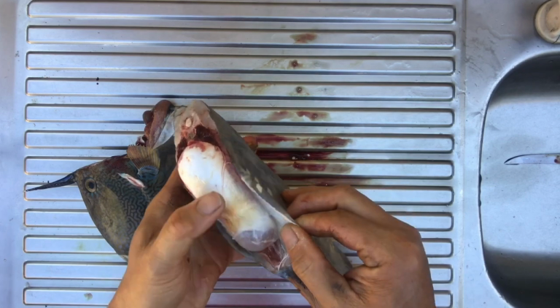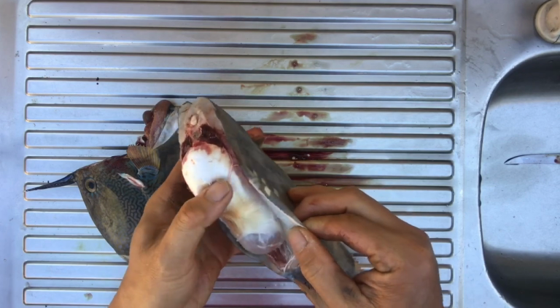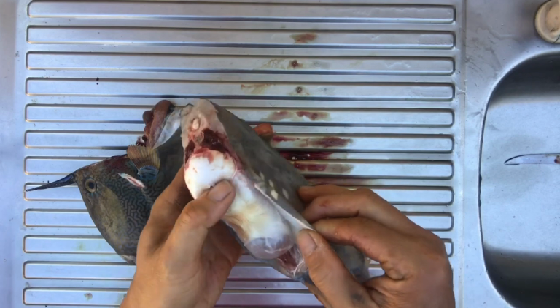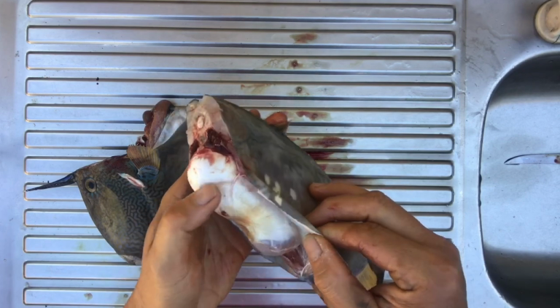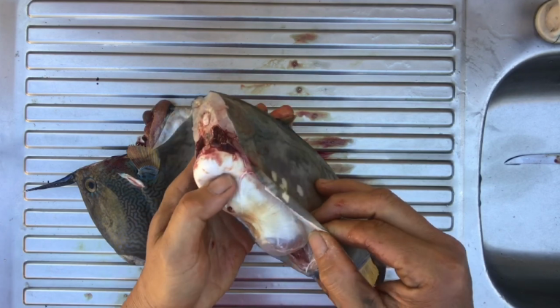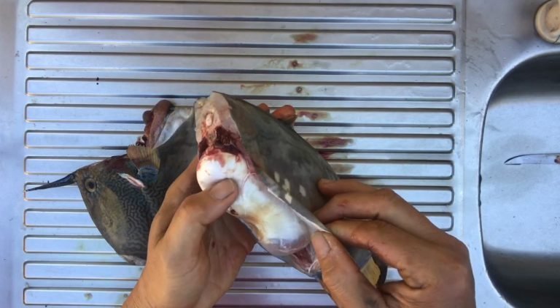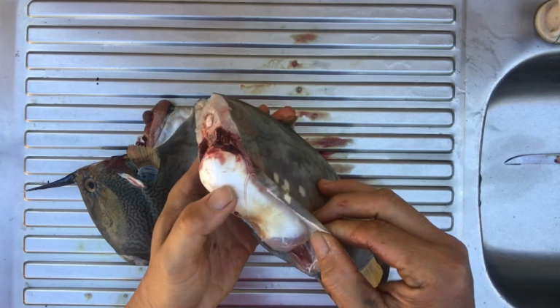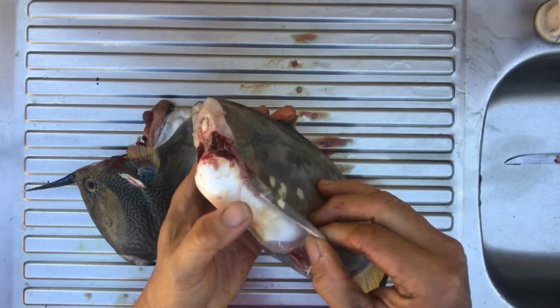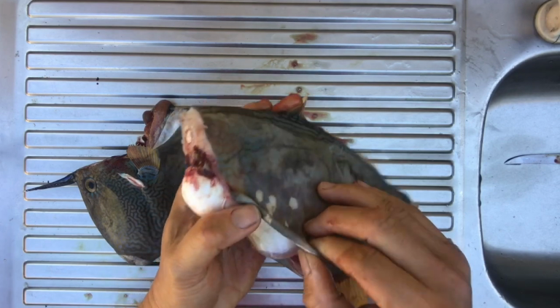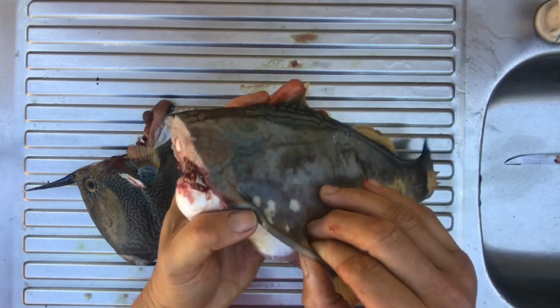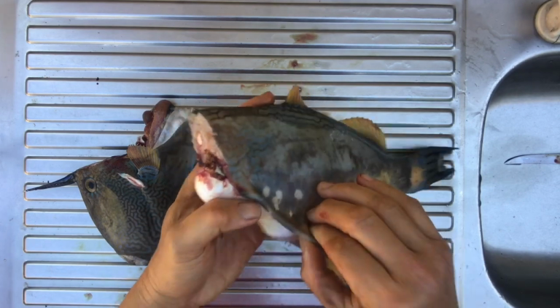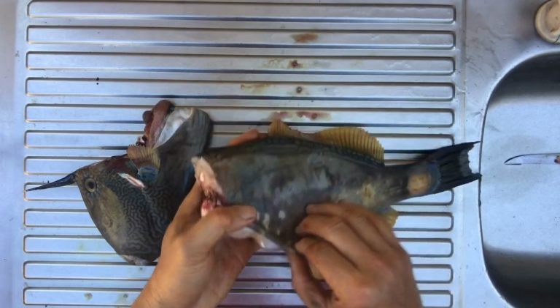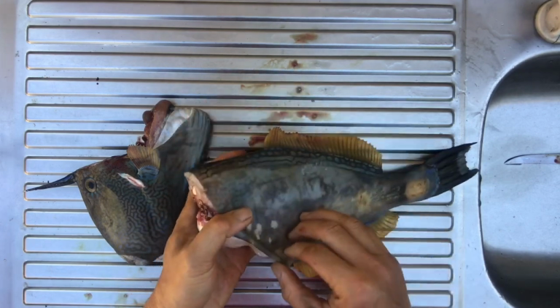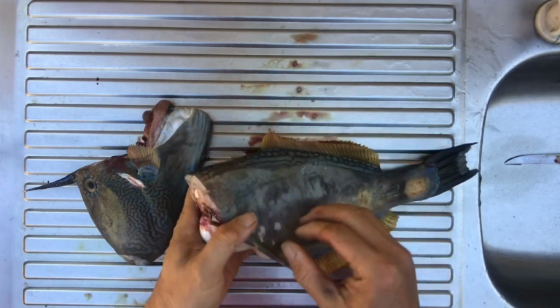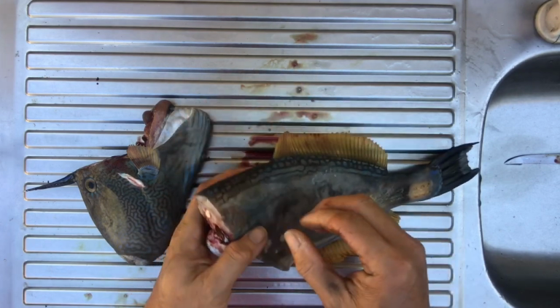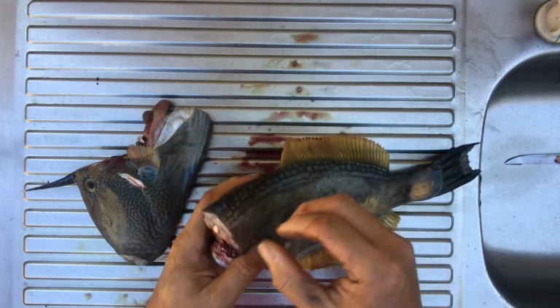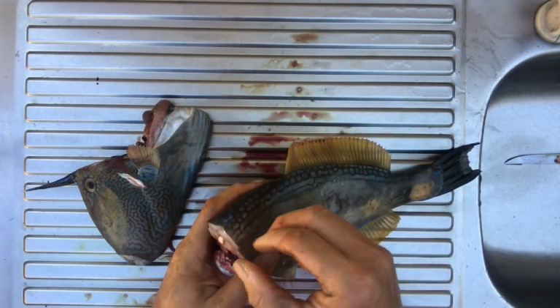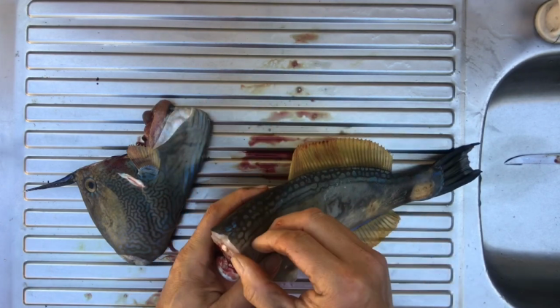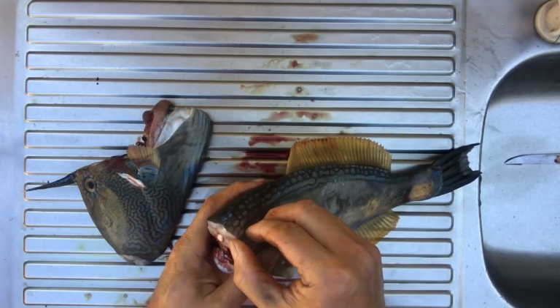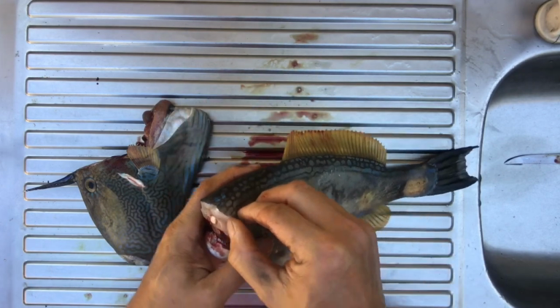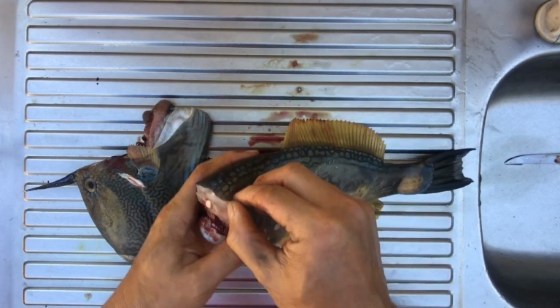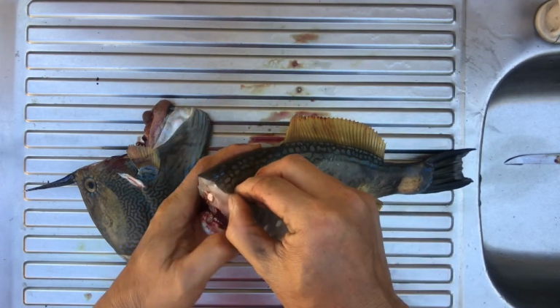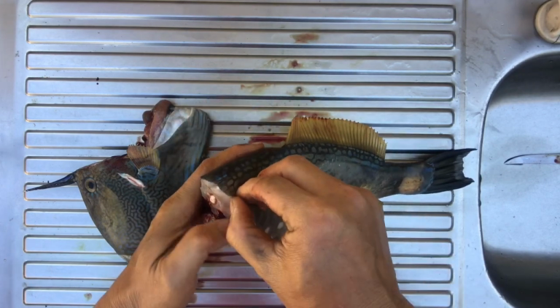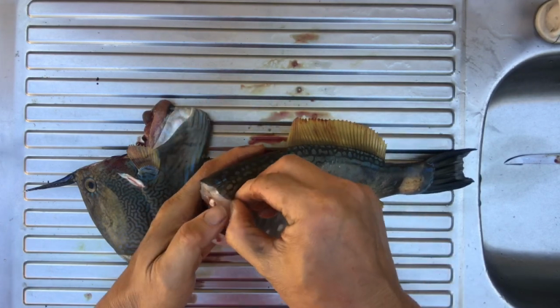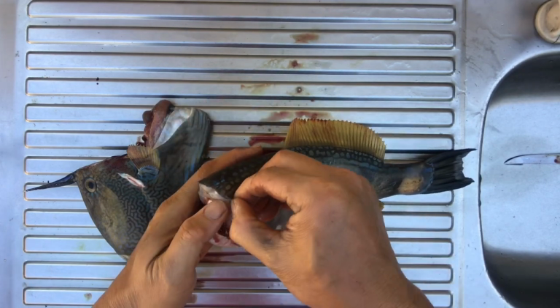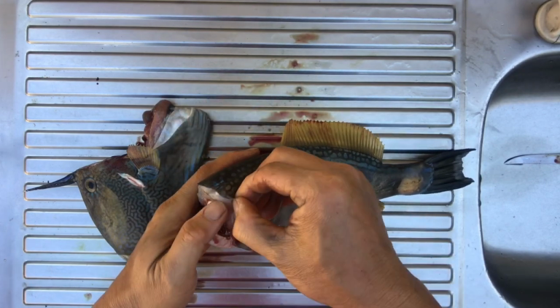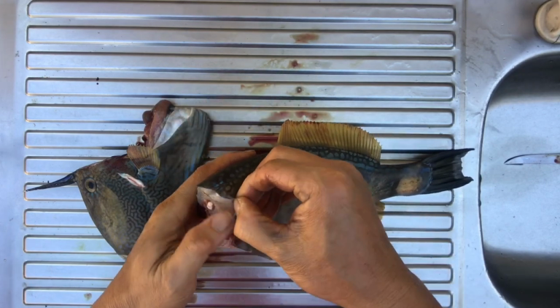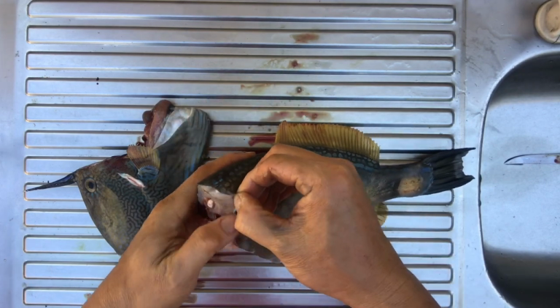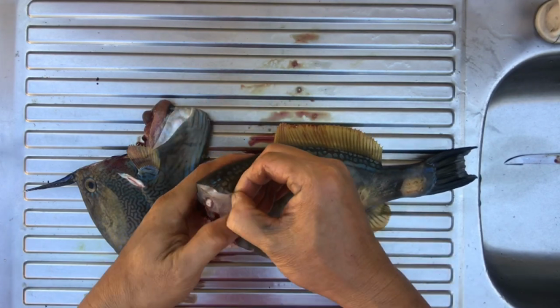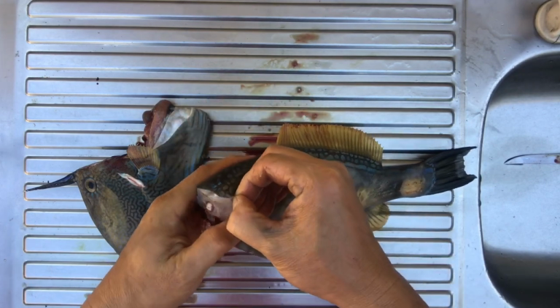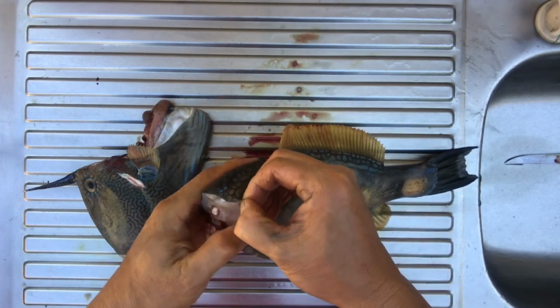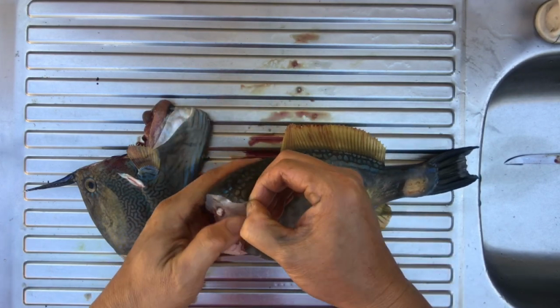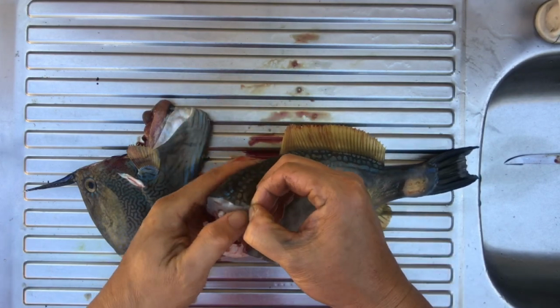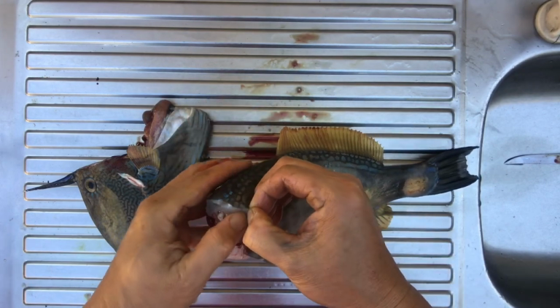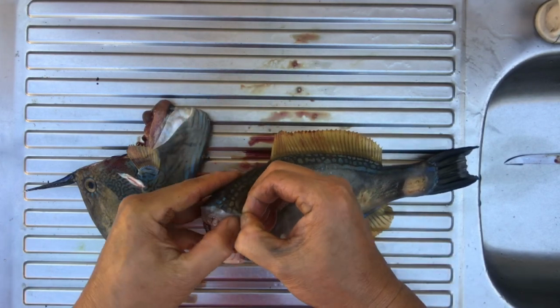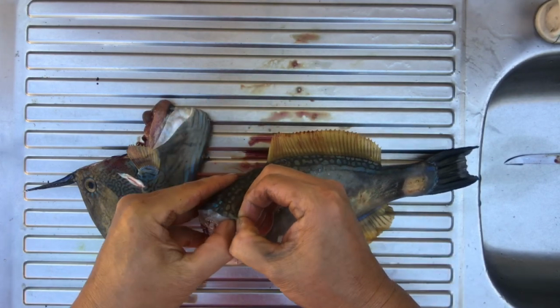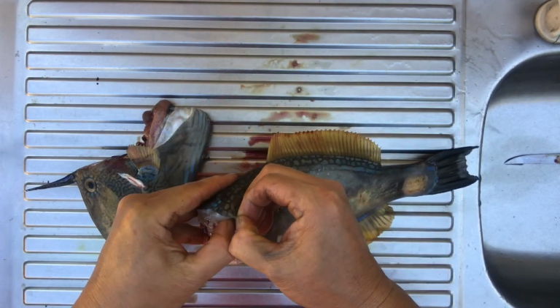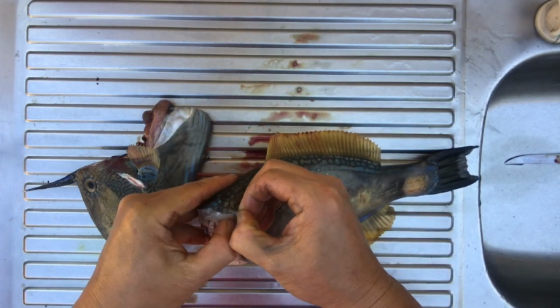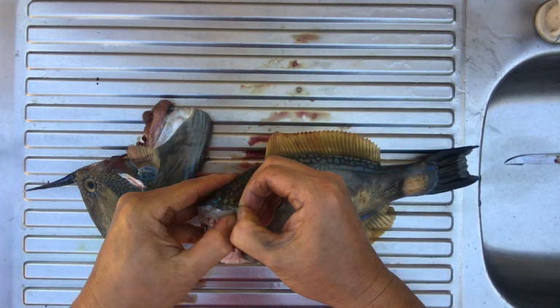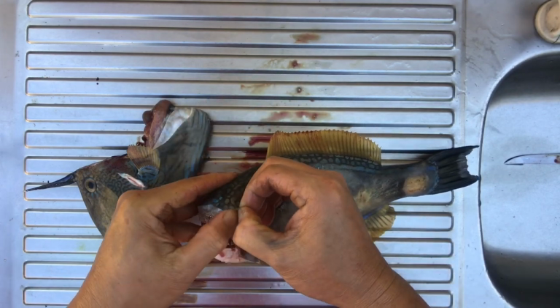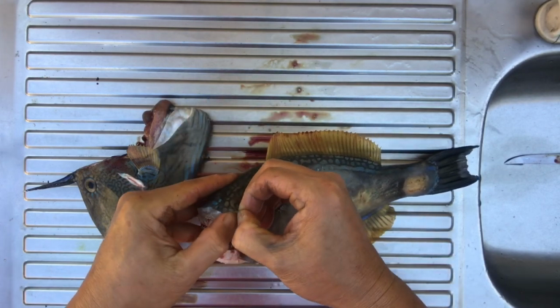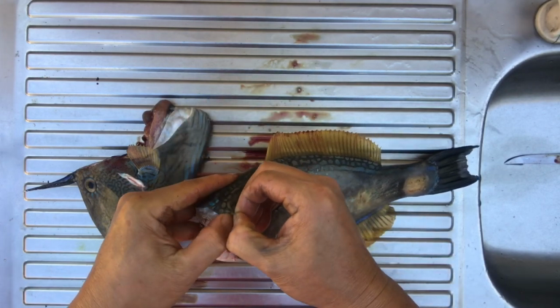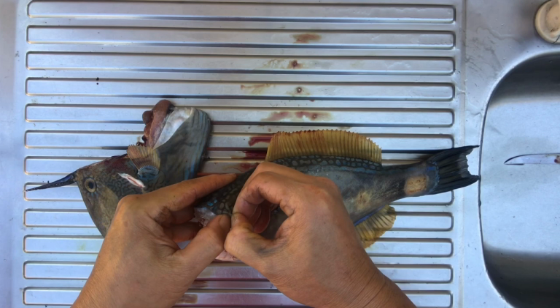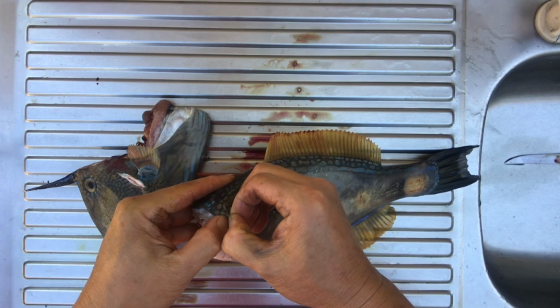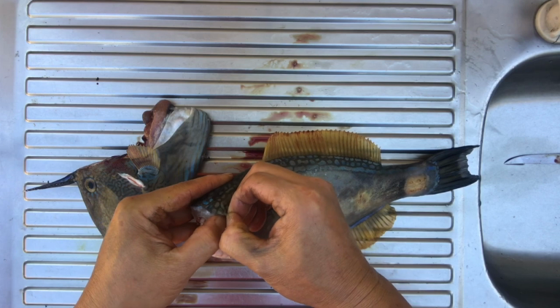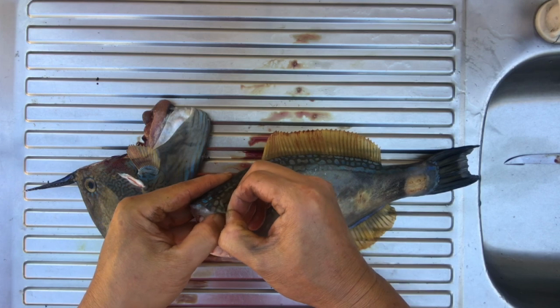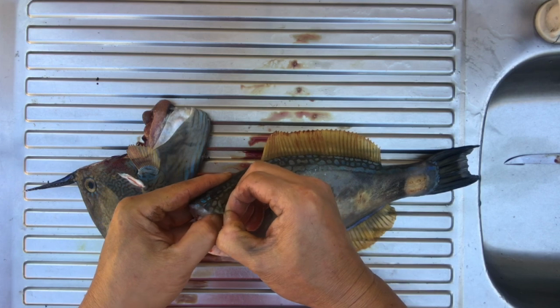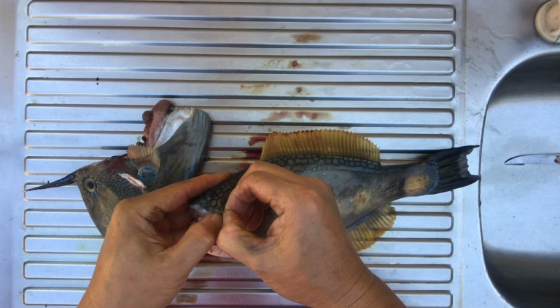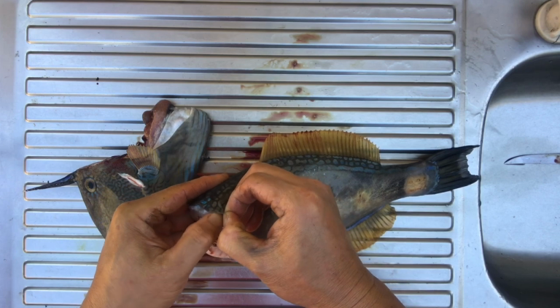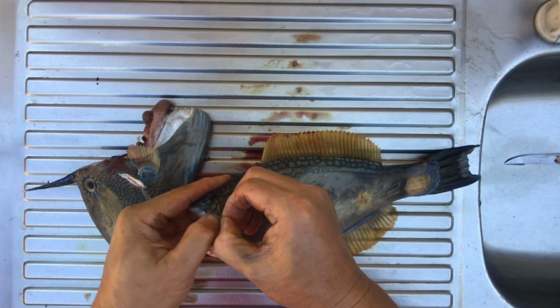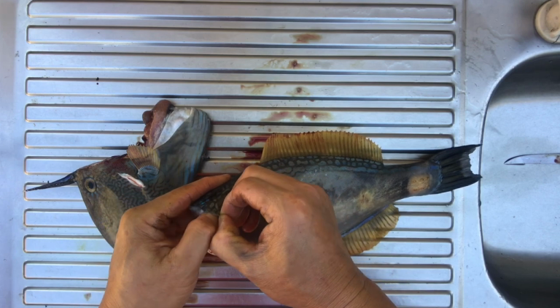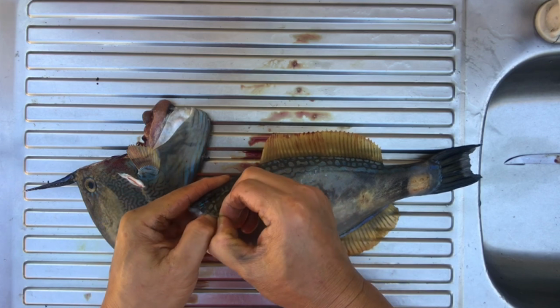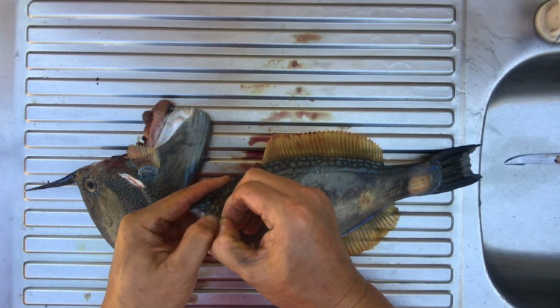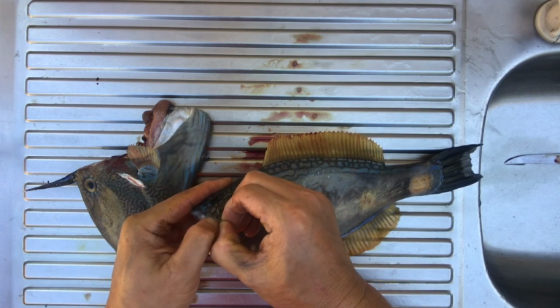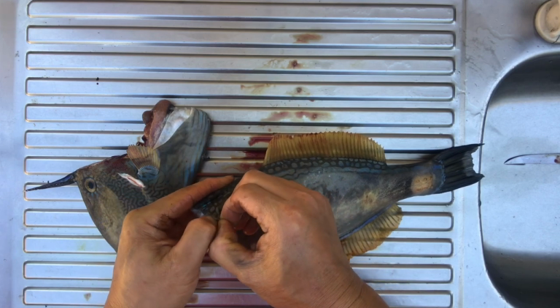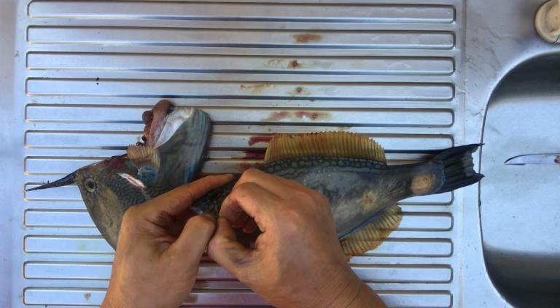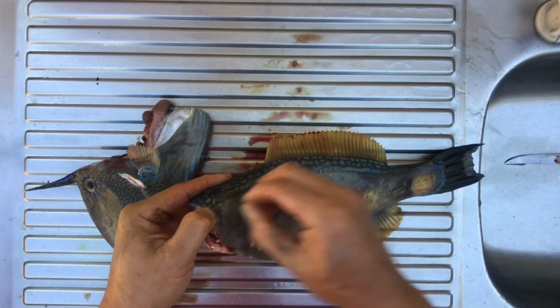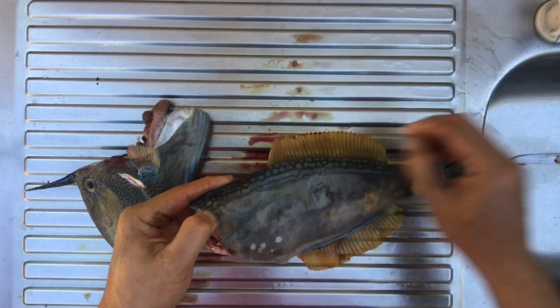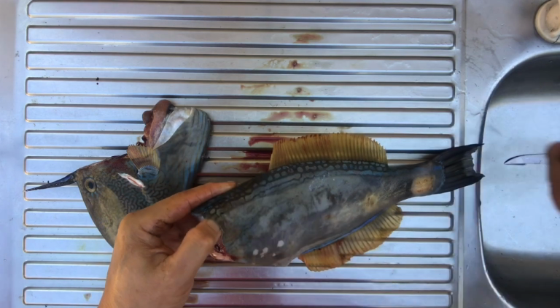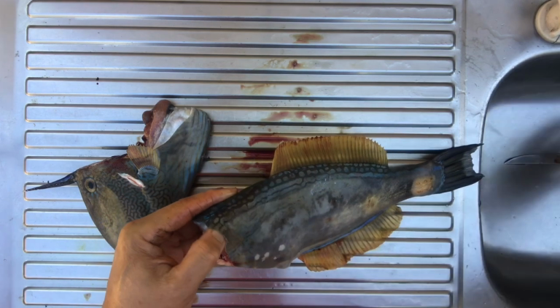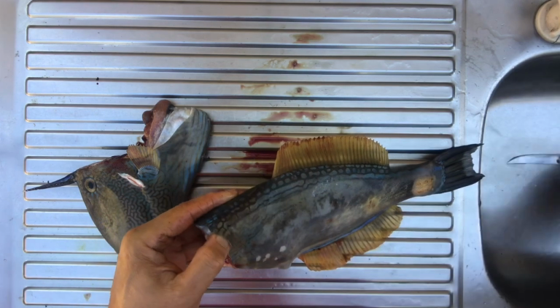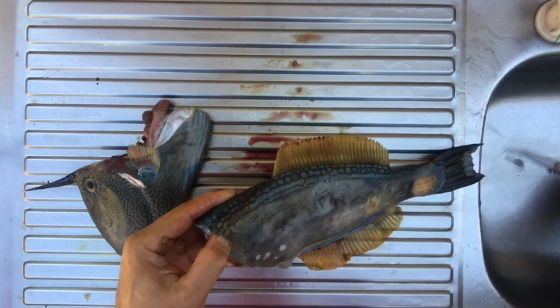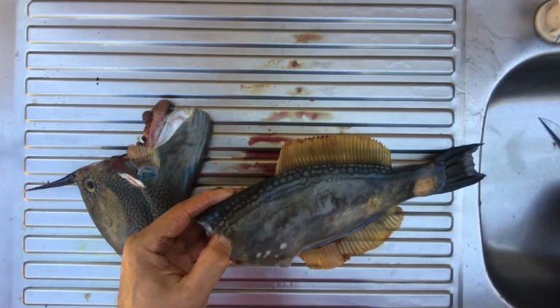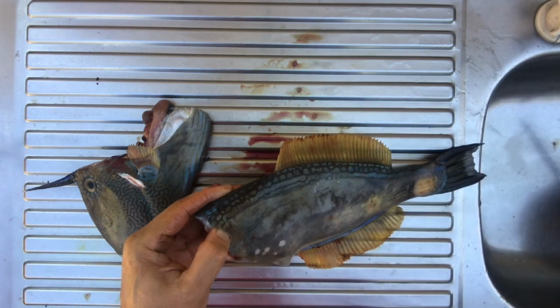Okay, that's the swim bladder here. Then you can use your knife to do a little nick here.